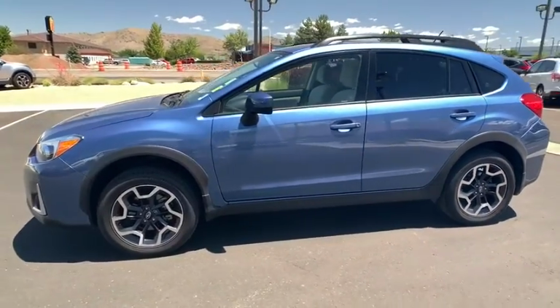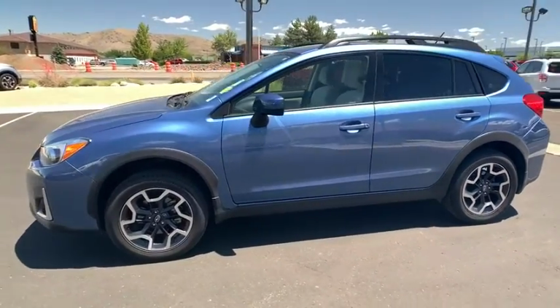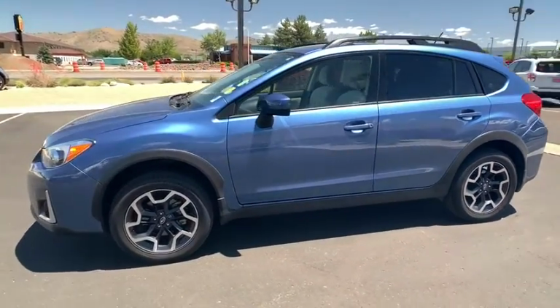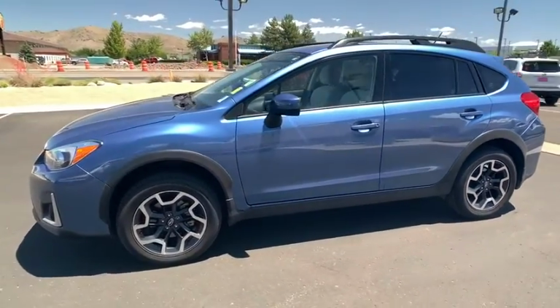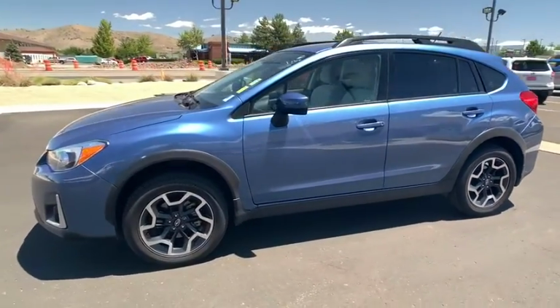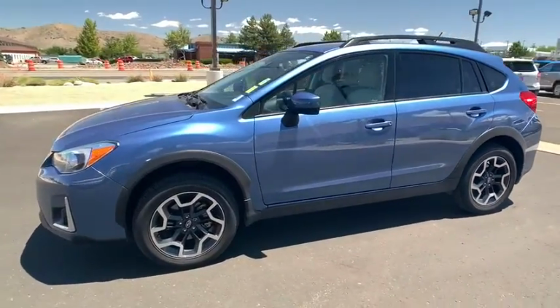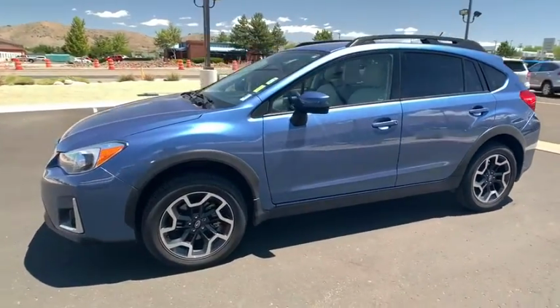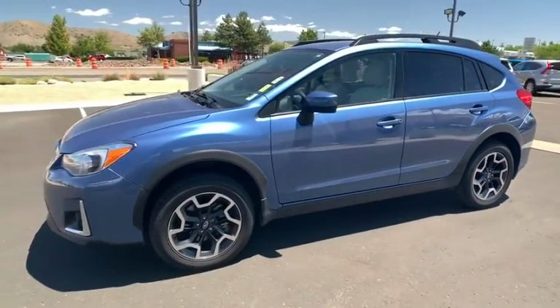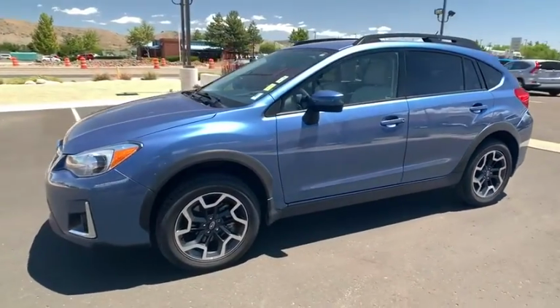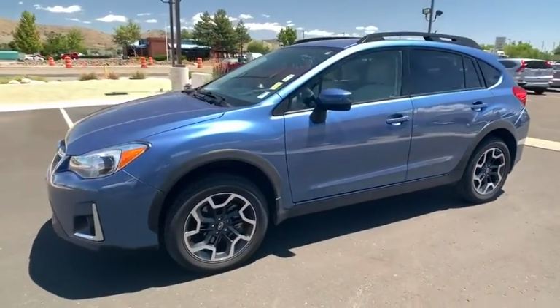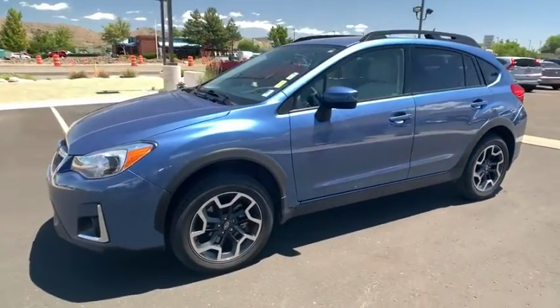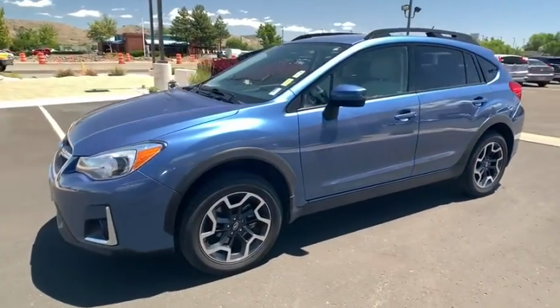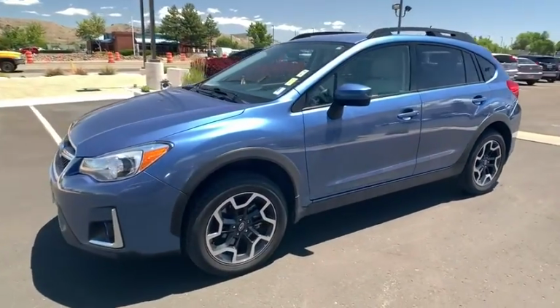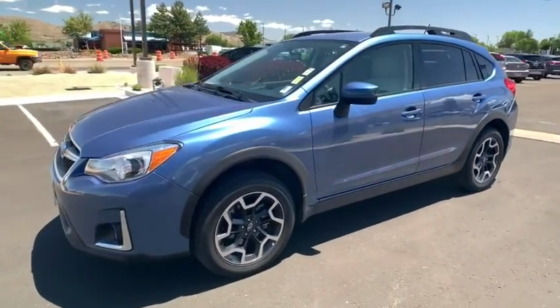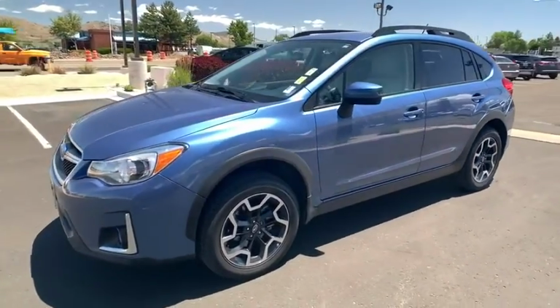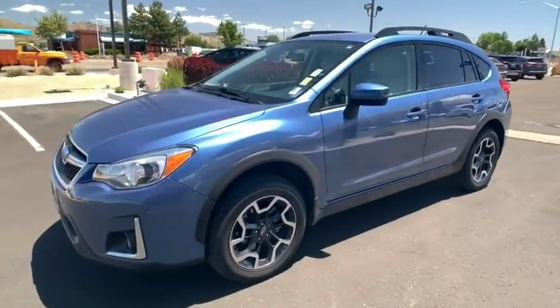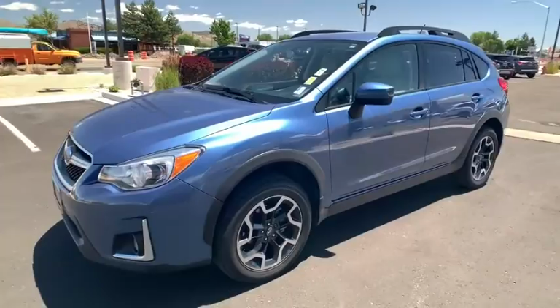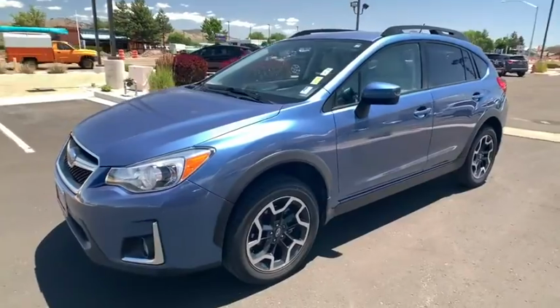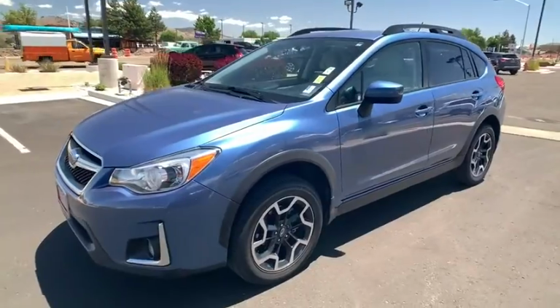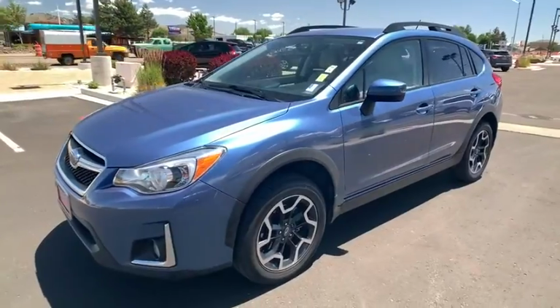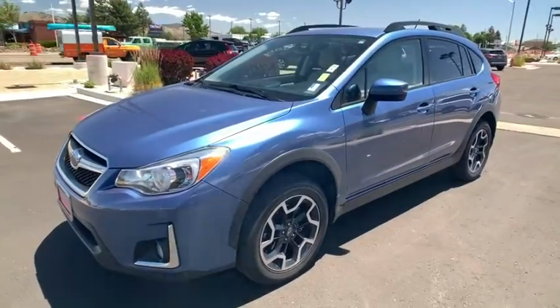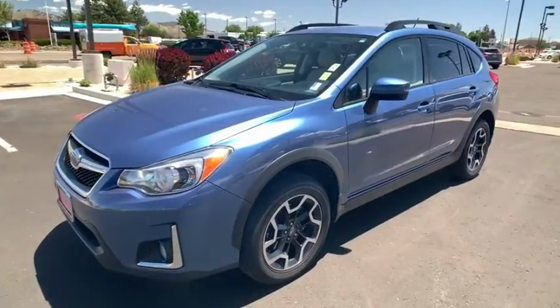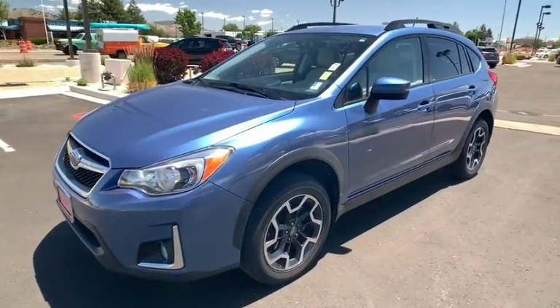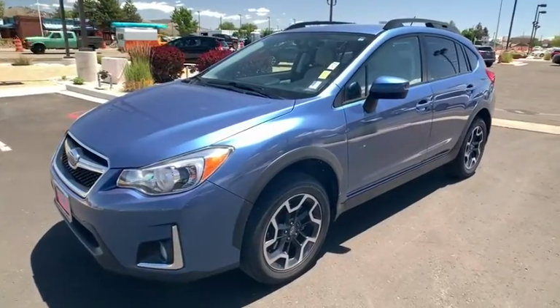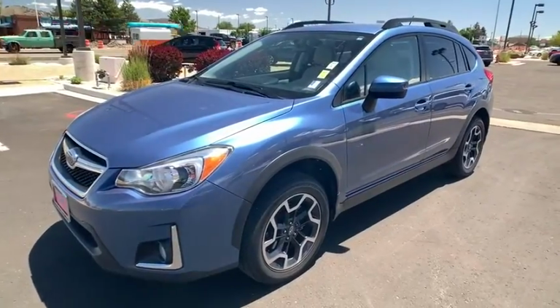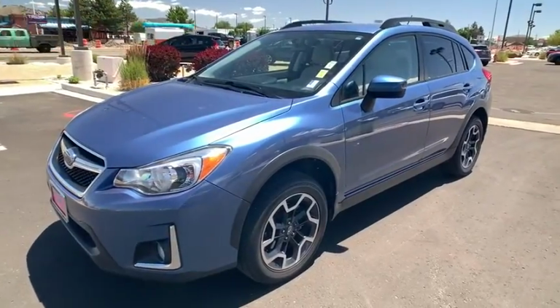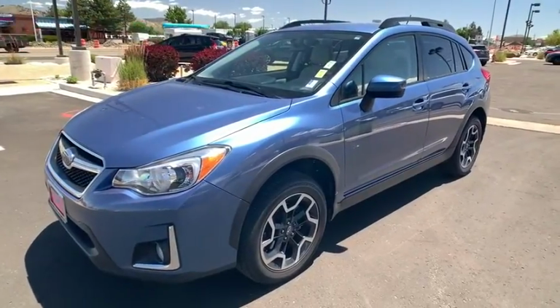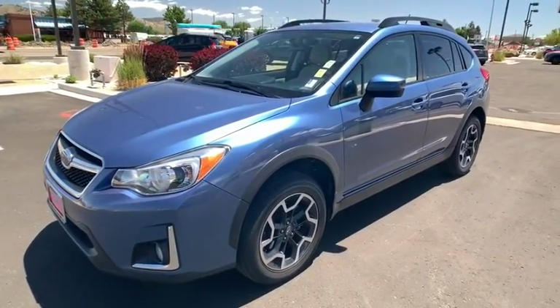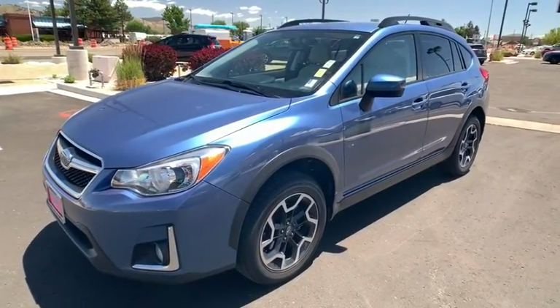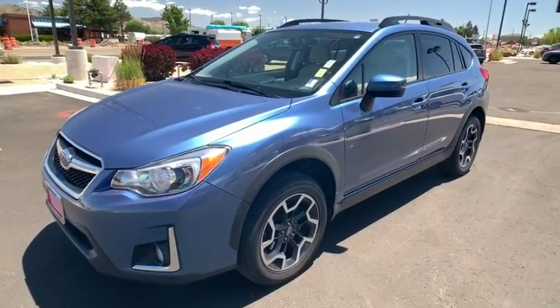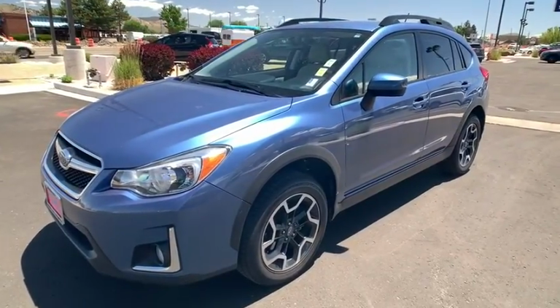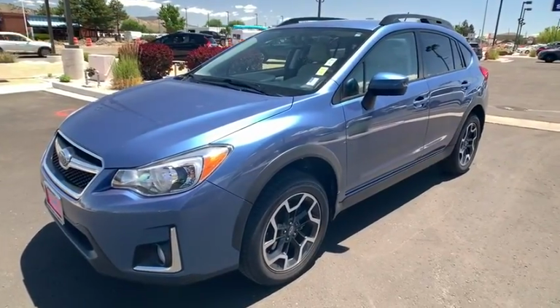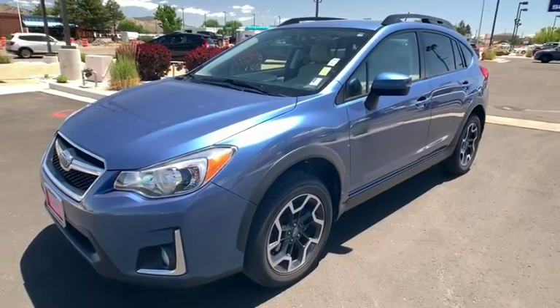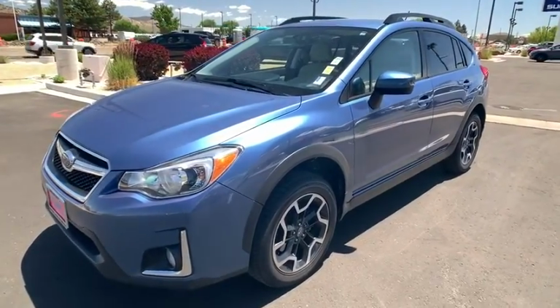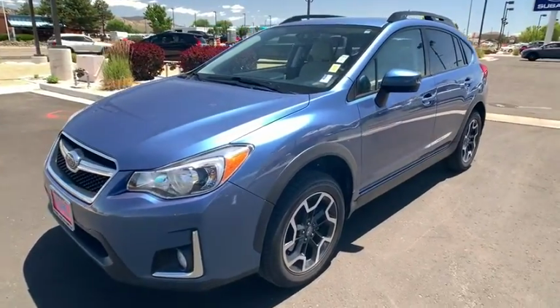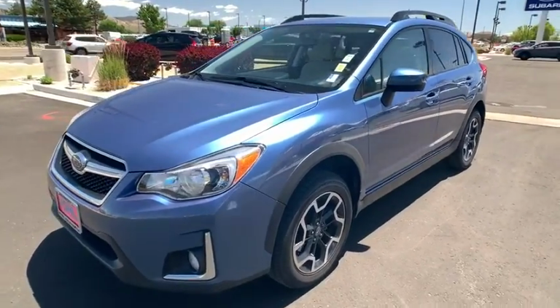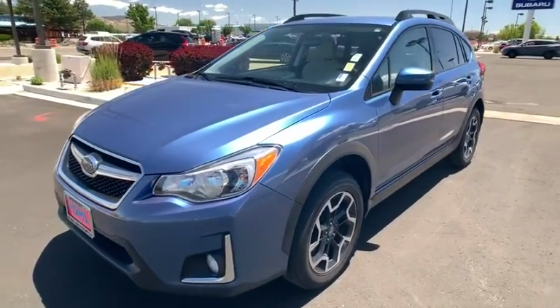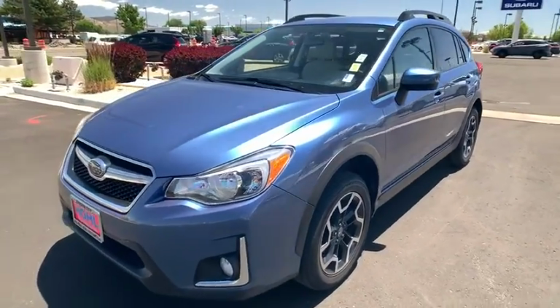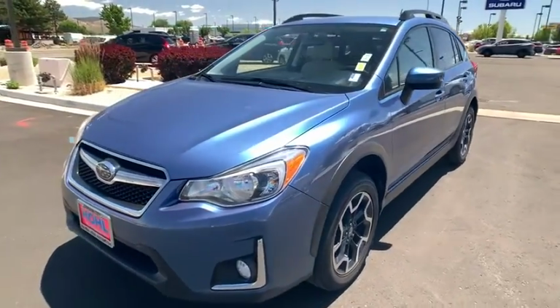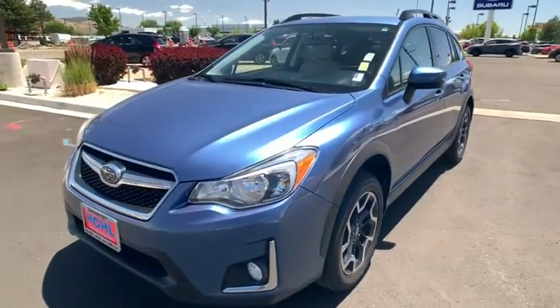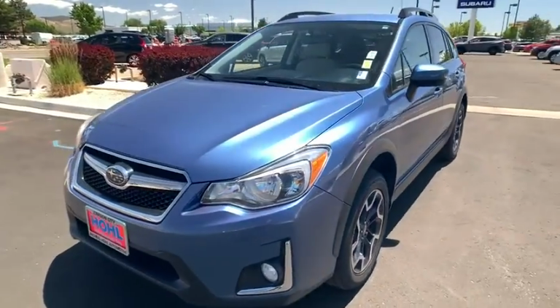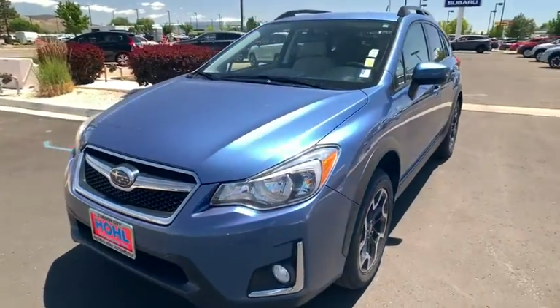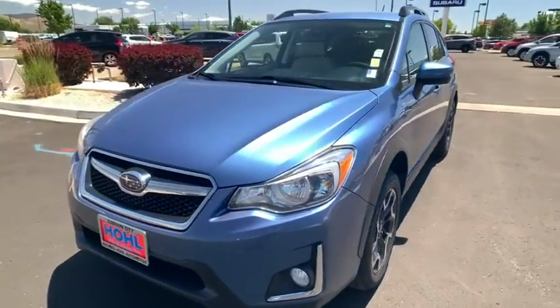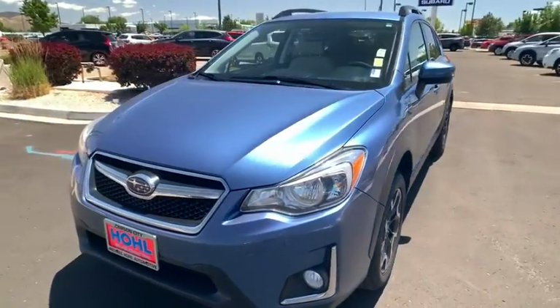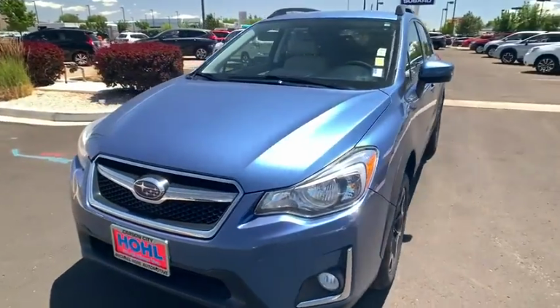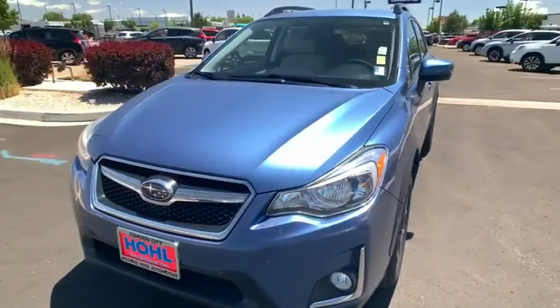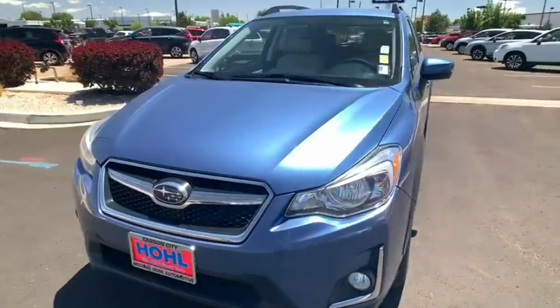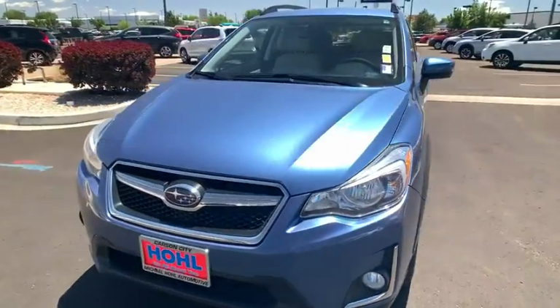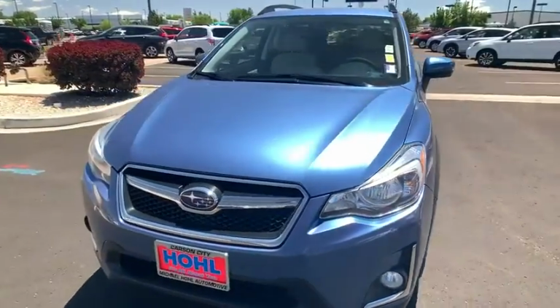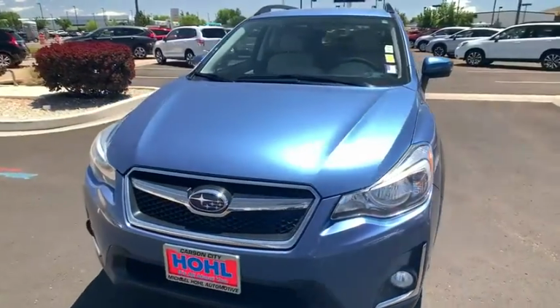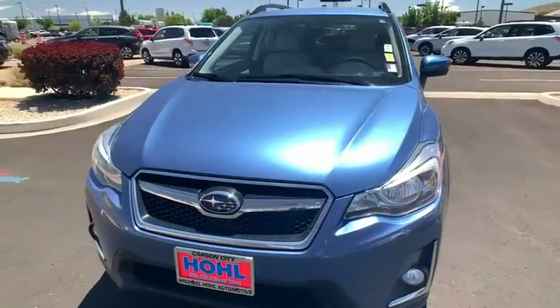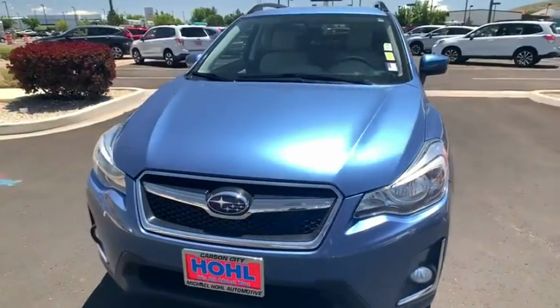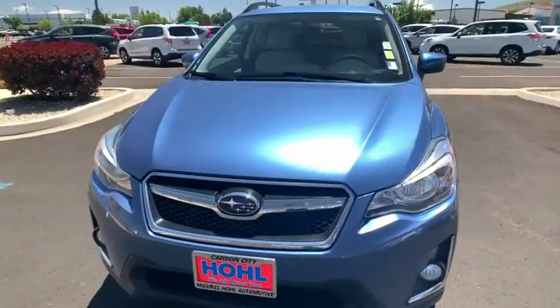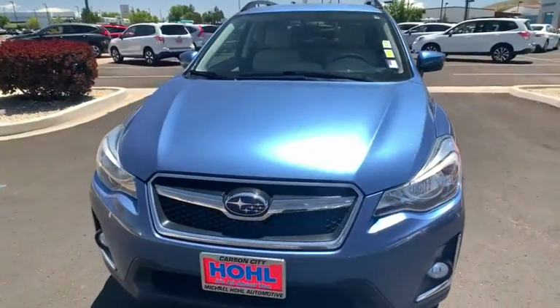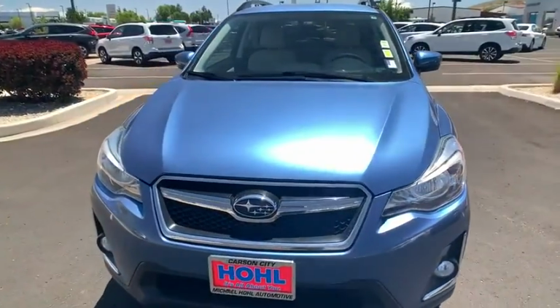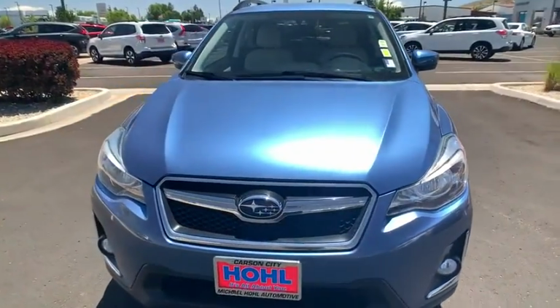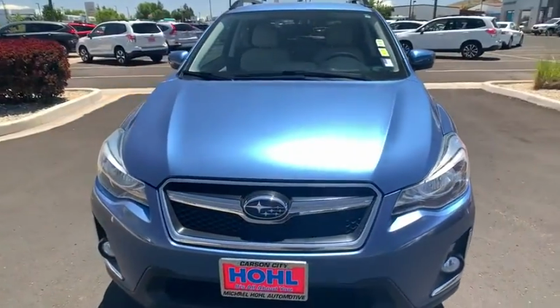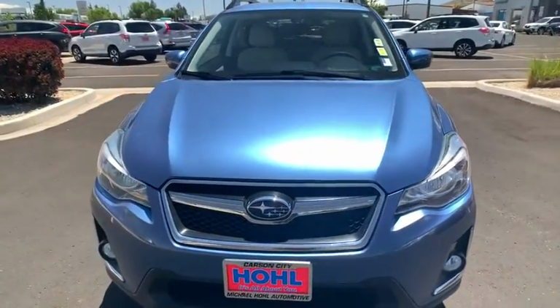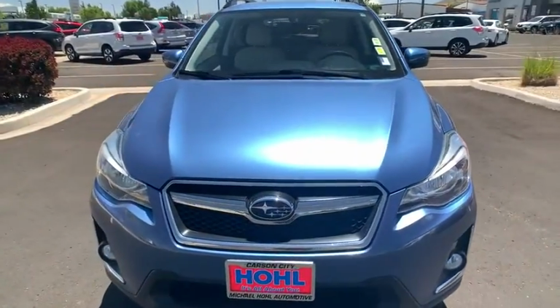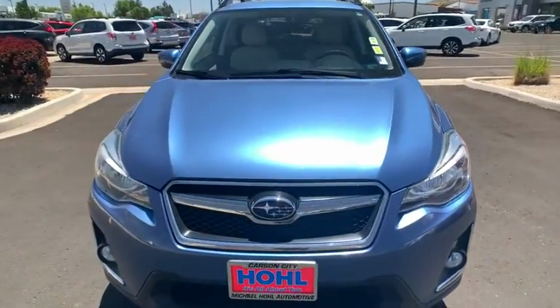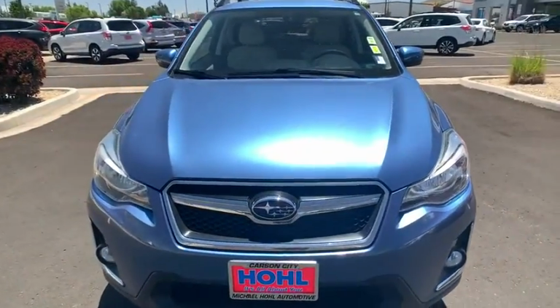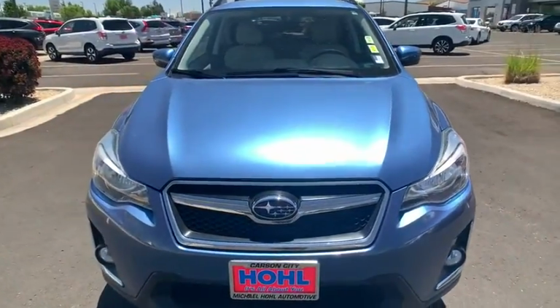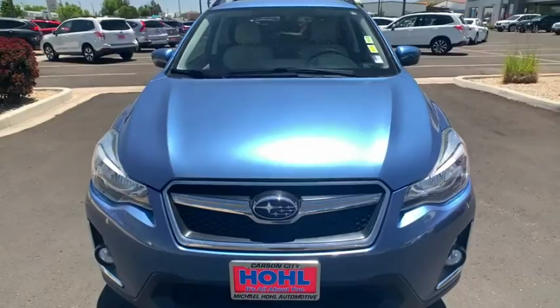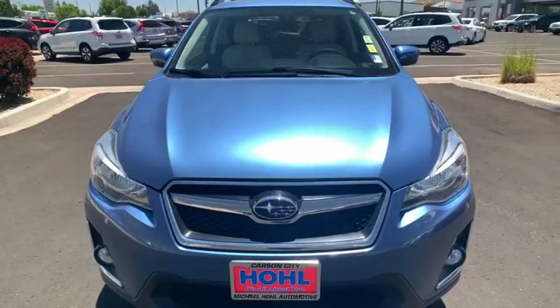And since it's a Subaru, you know the XV Crosstrek is built to last. This vehicle has less than 50,000 miles.